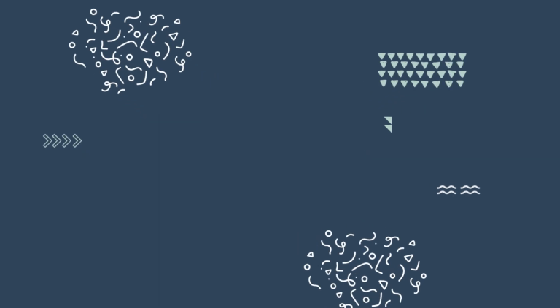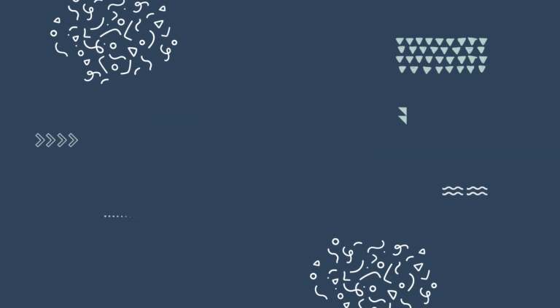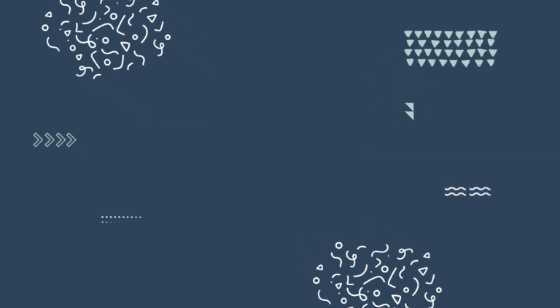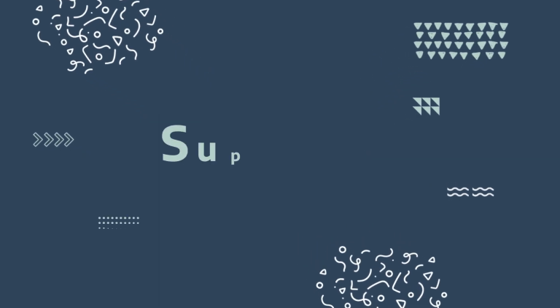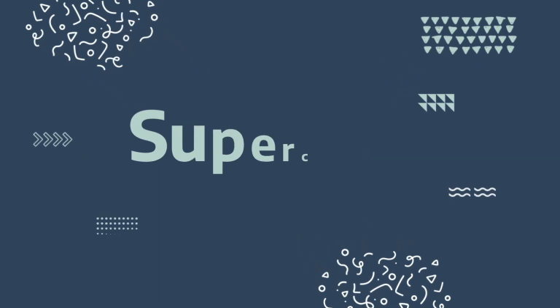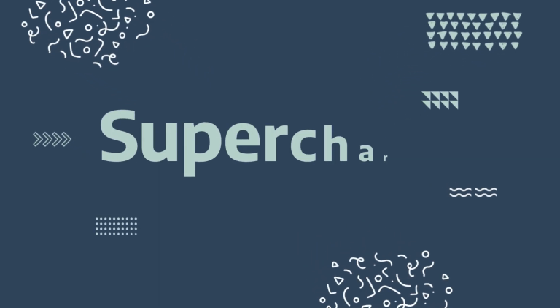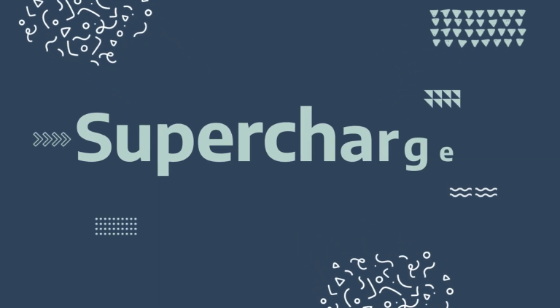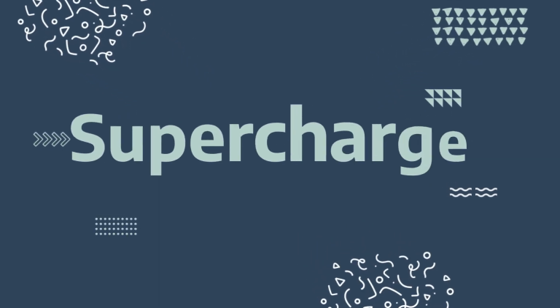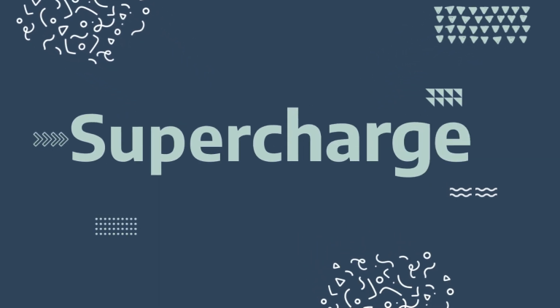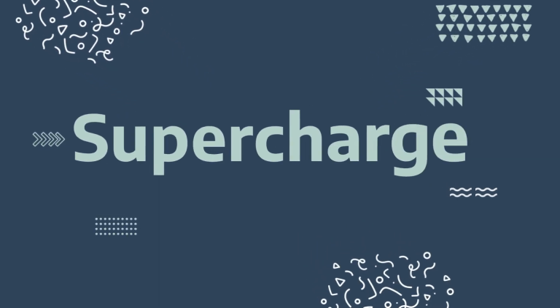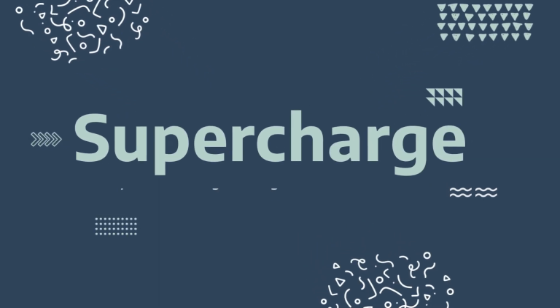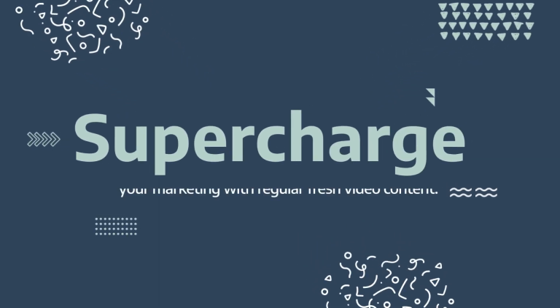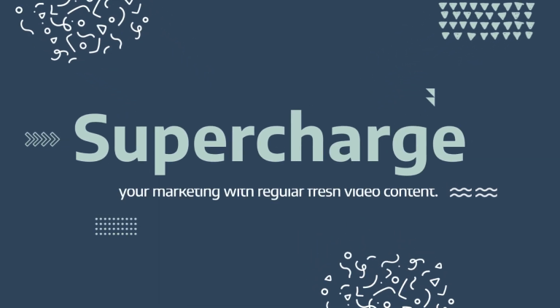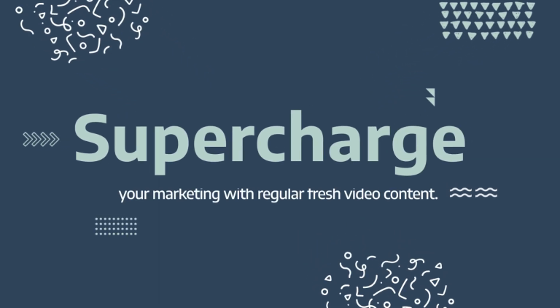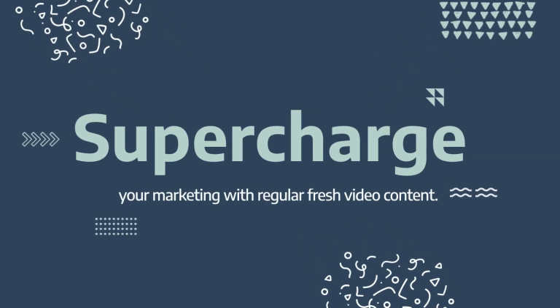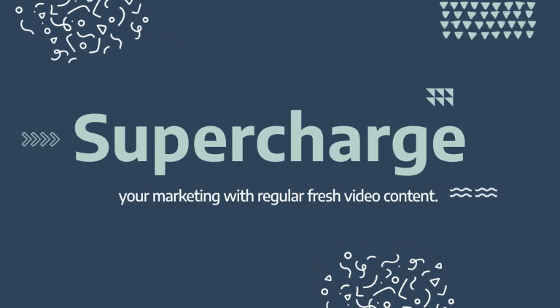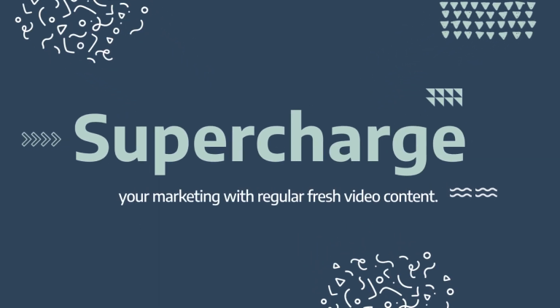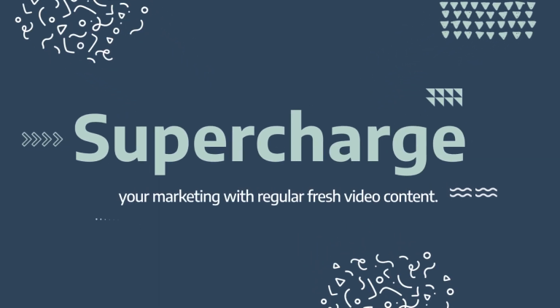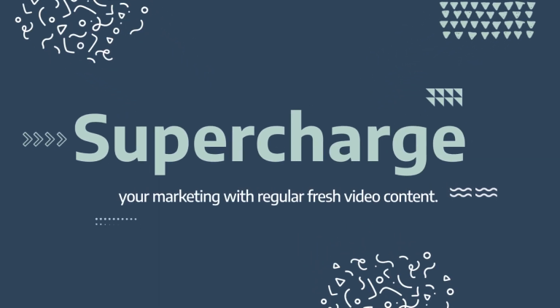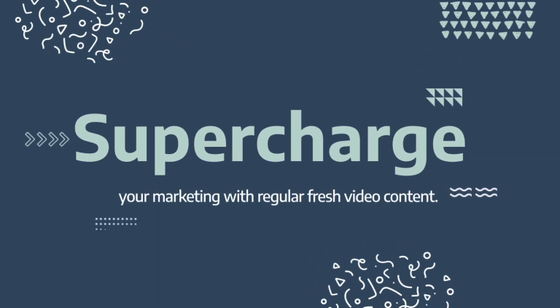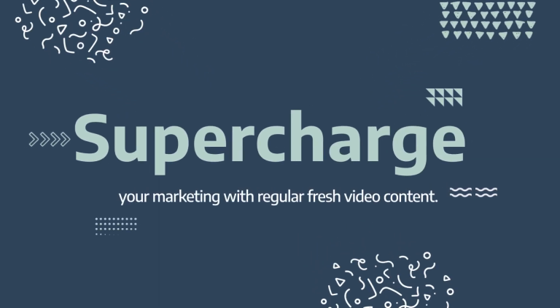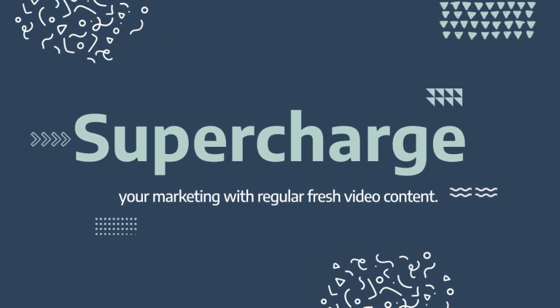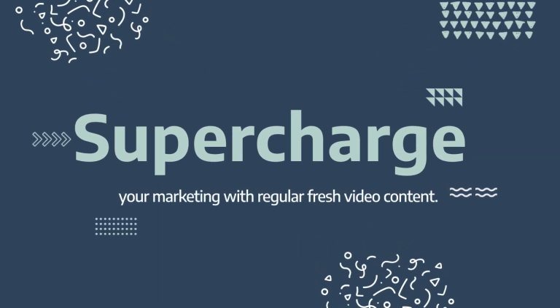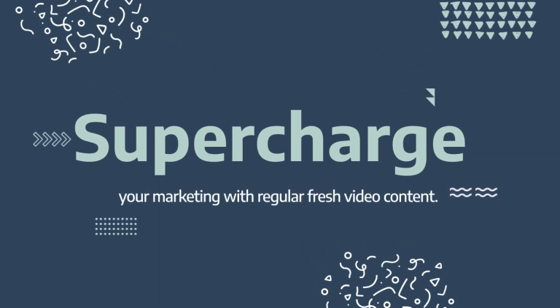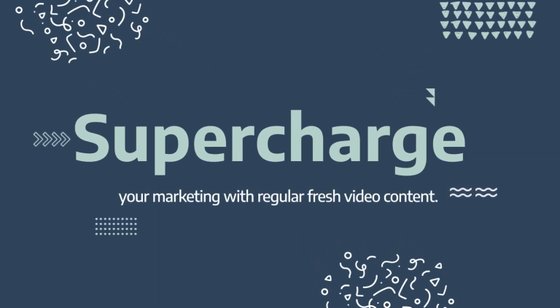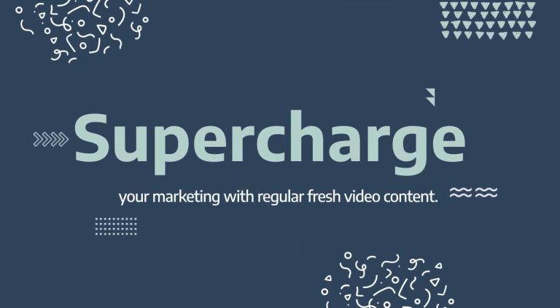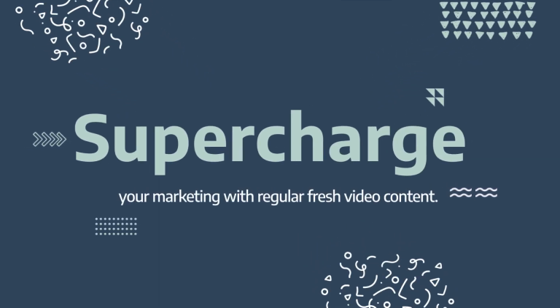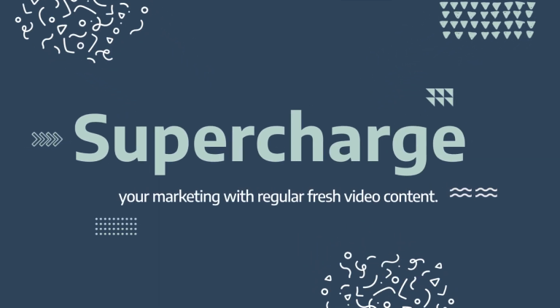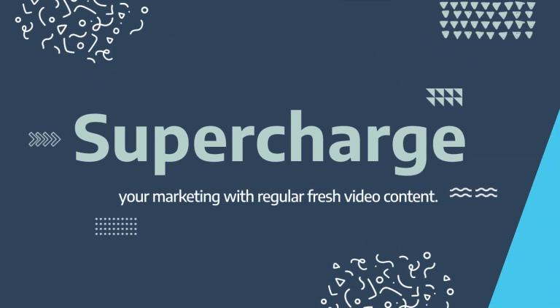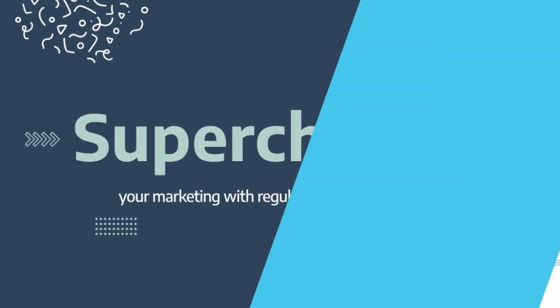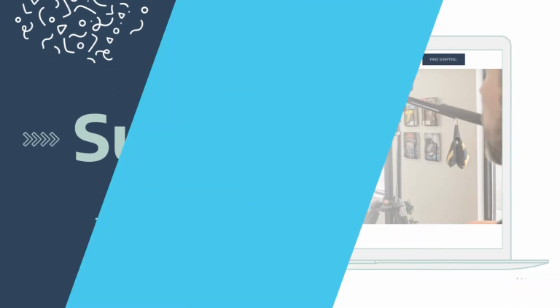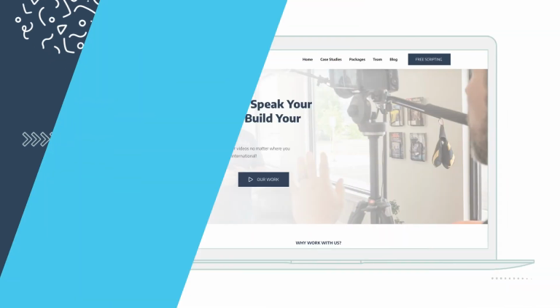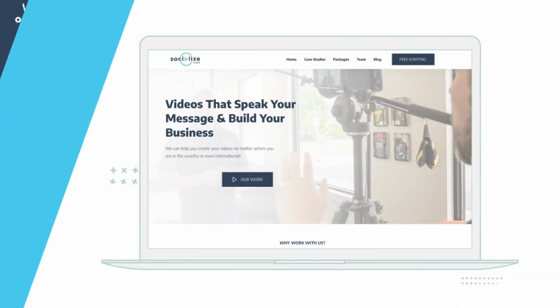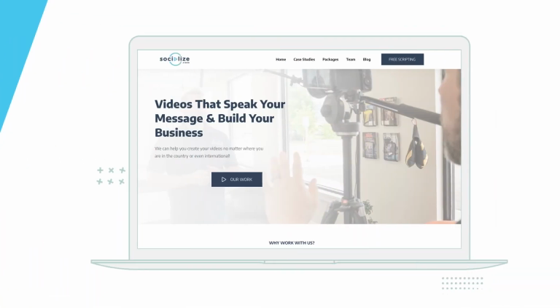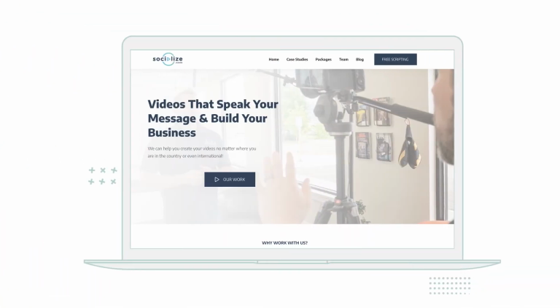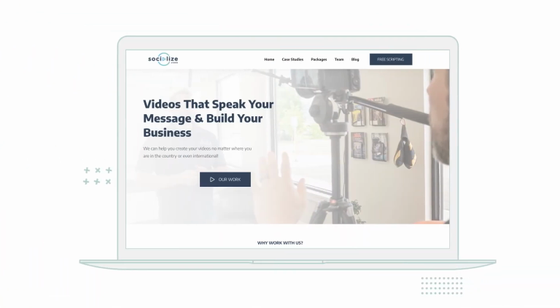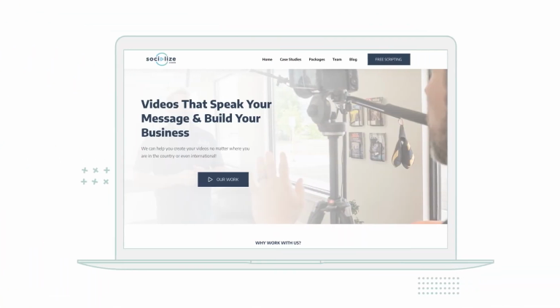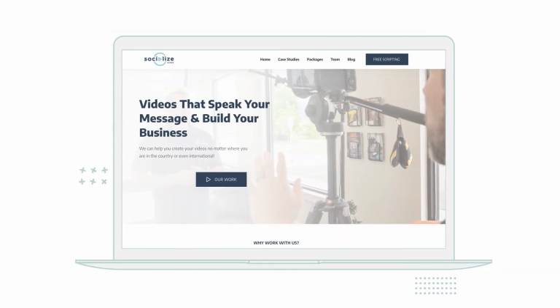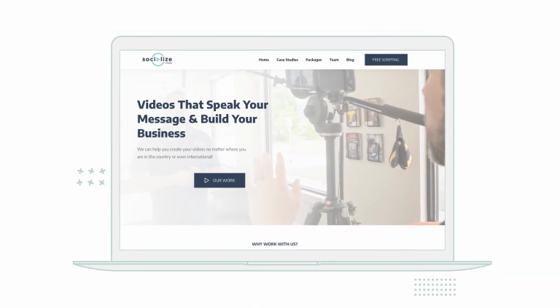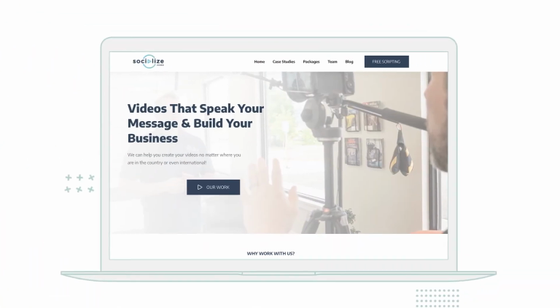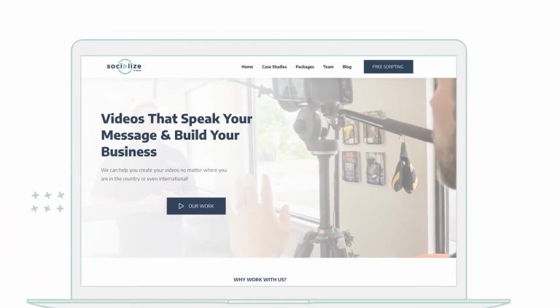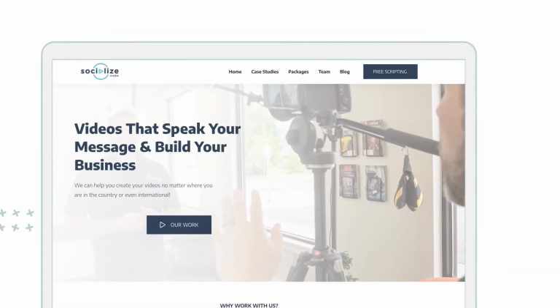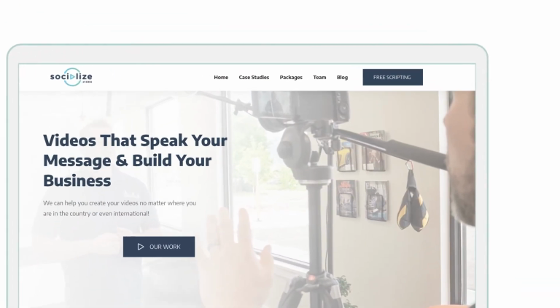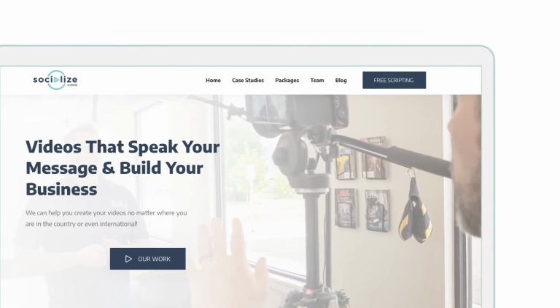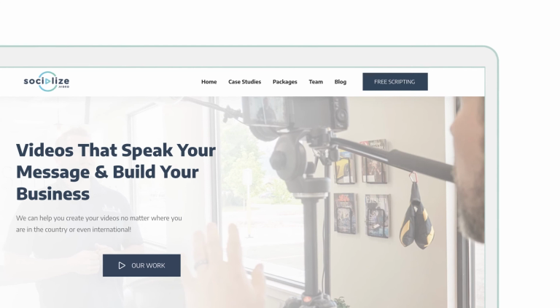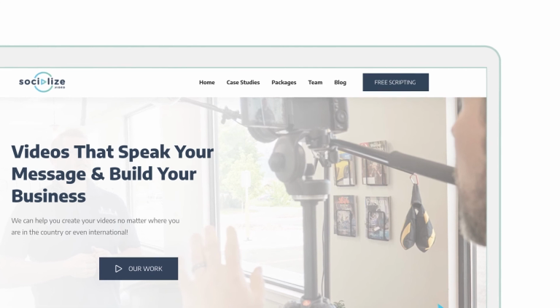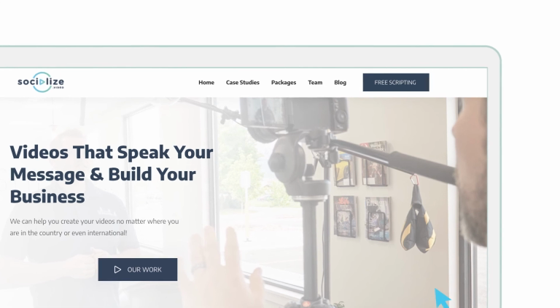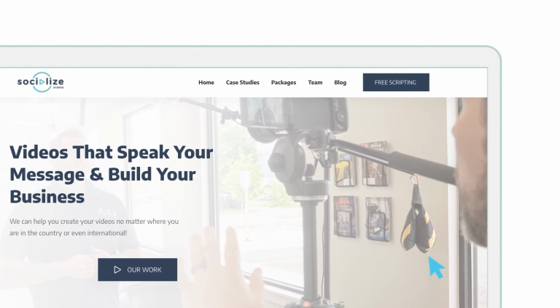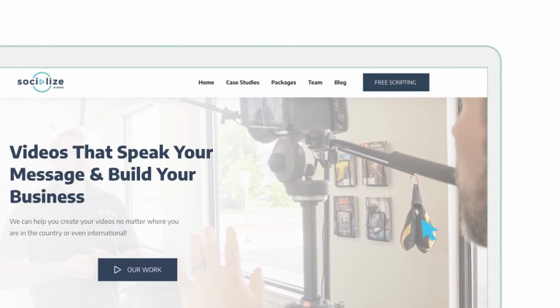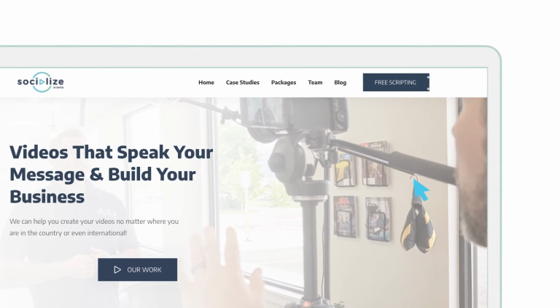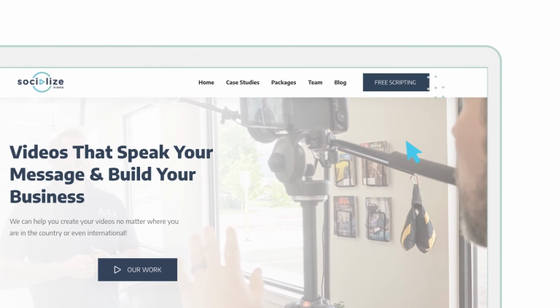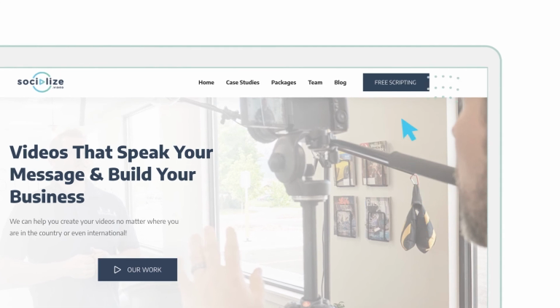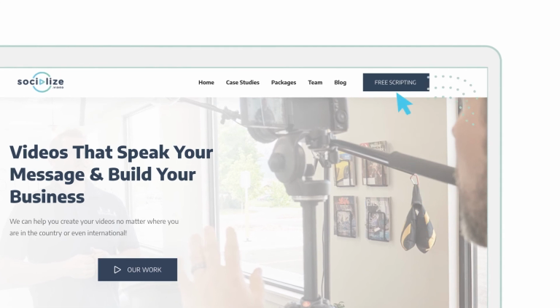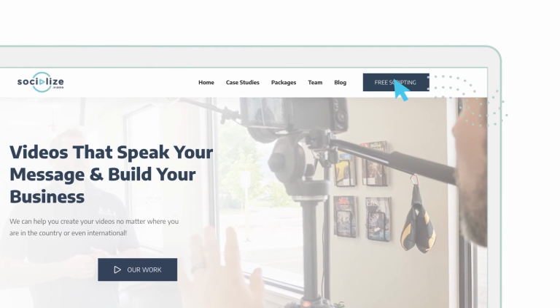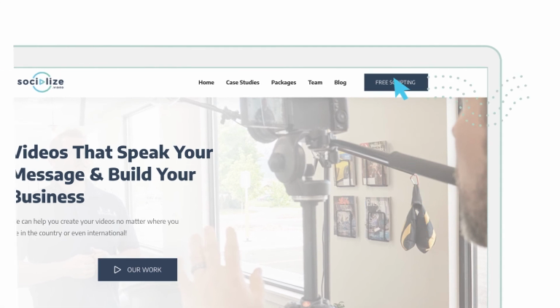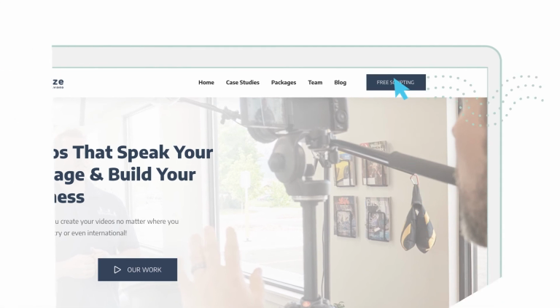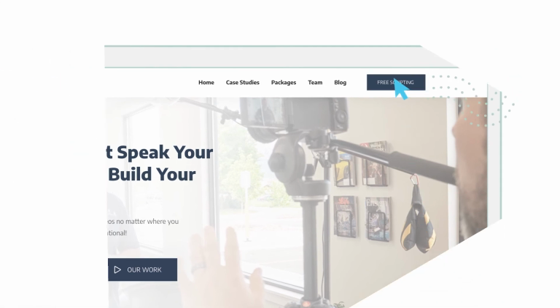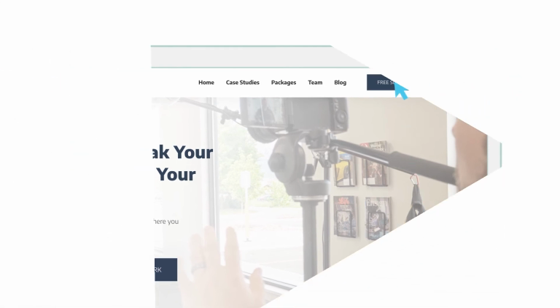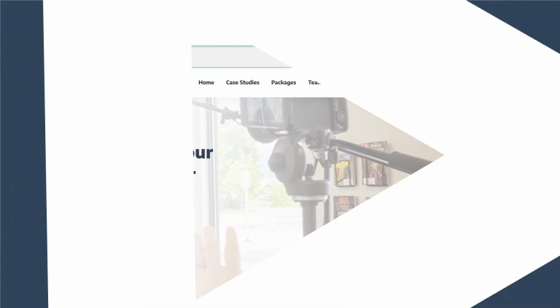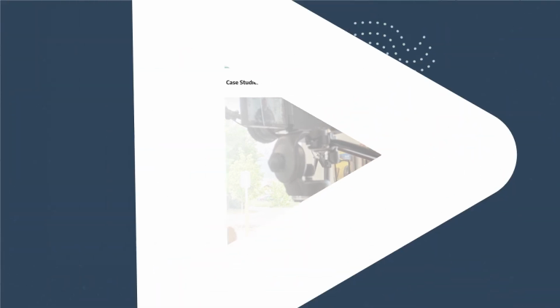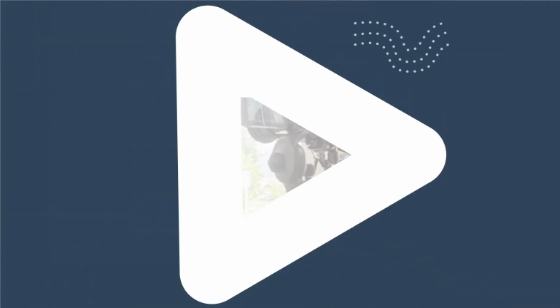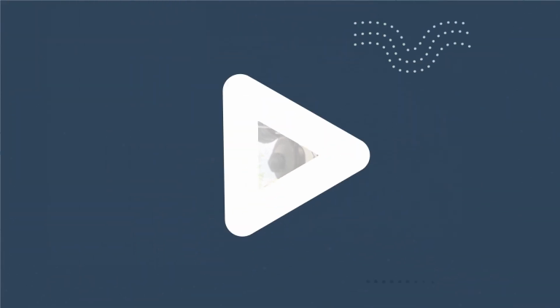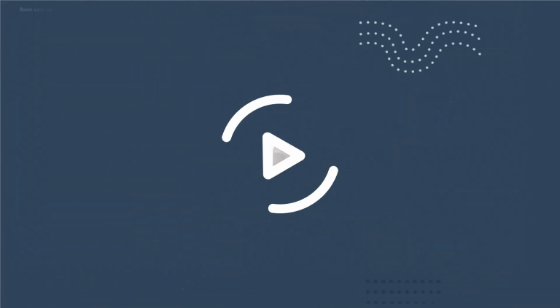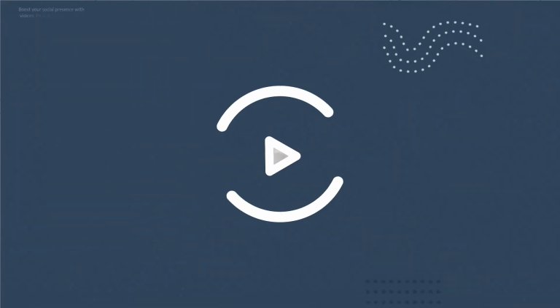Supercharge your marketing with regular, fresh video content. Click to schedule a free scripting session where we can get started on your videos.